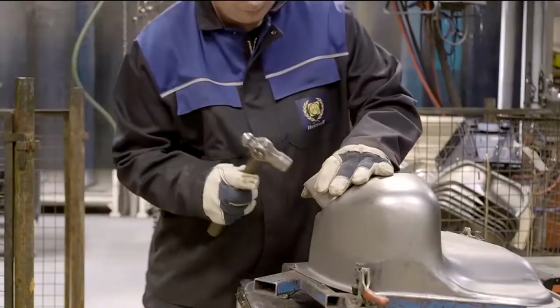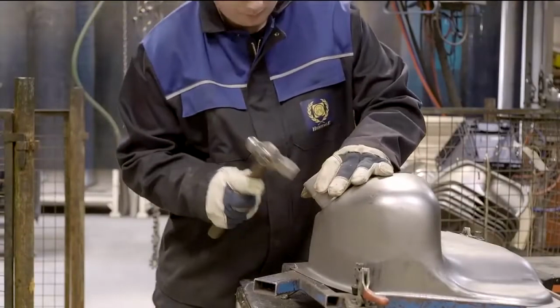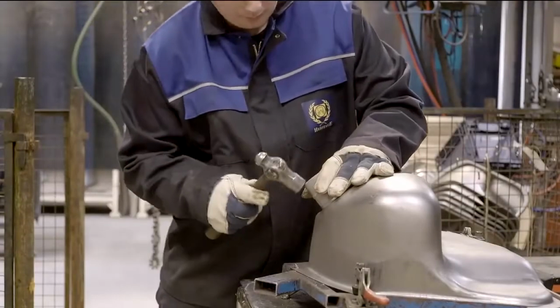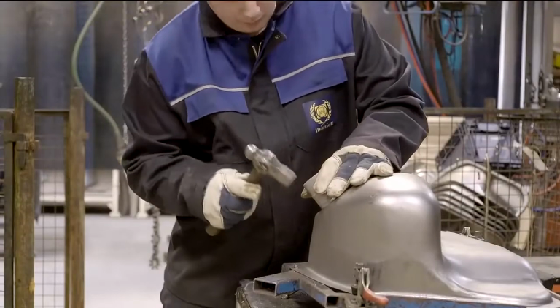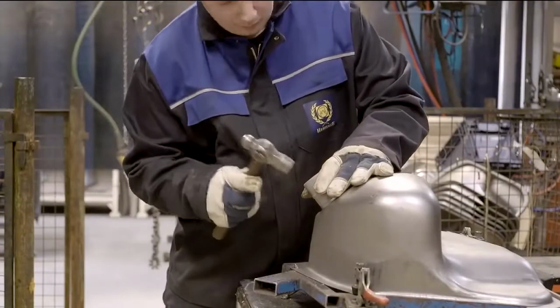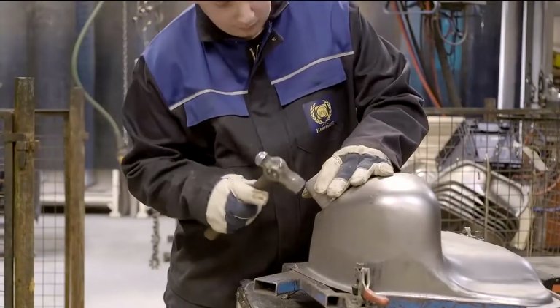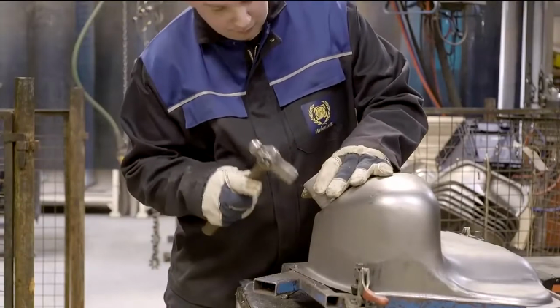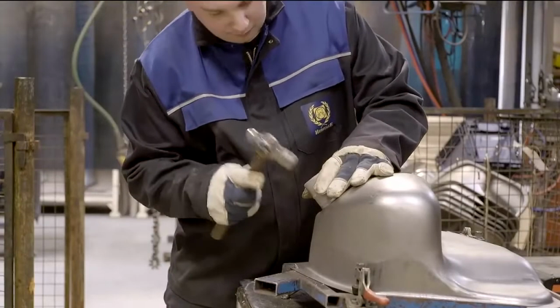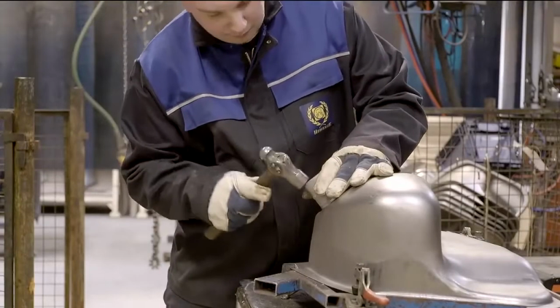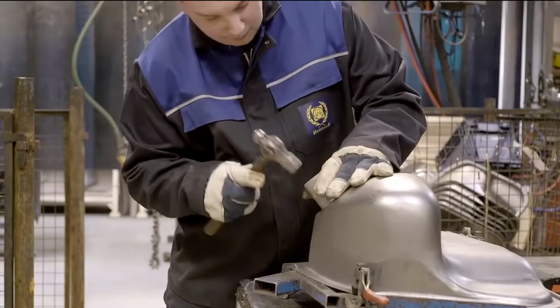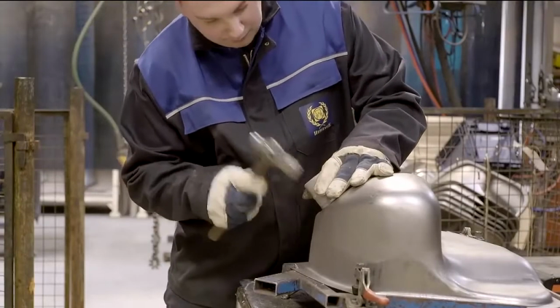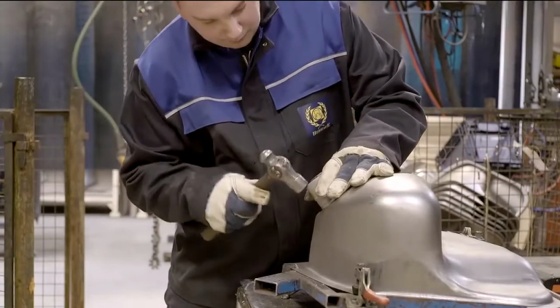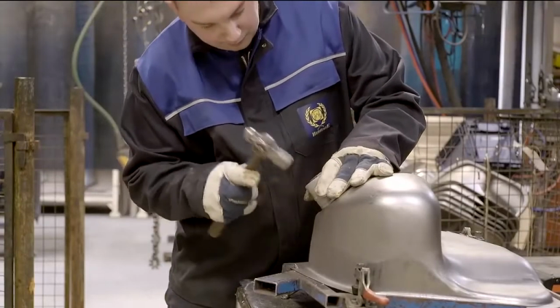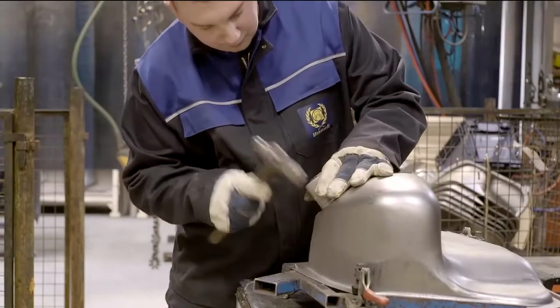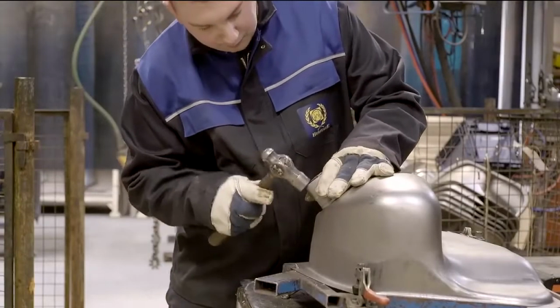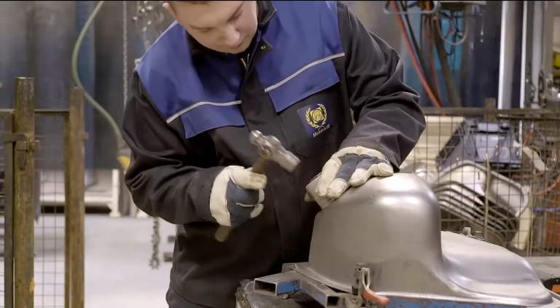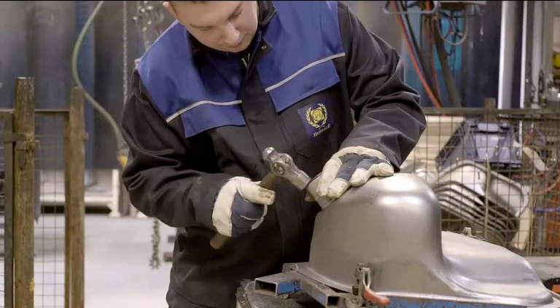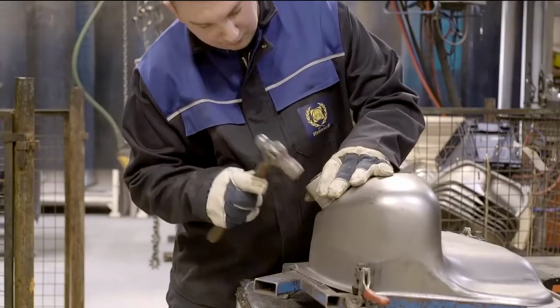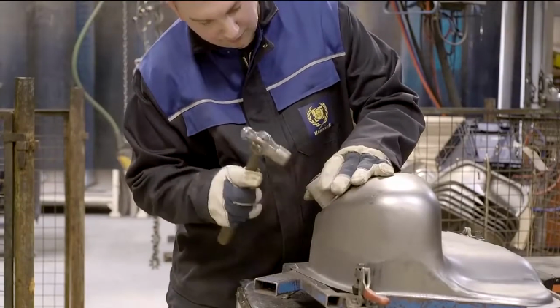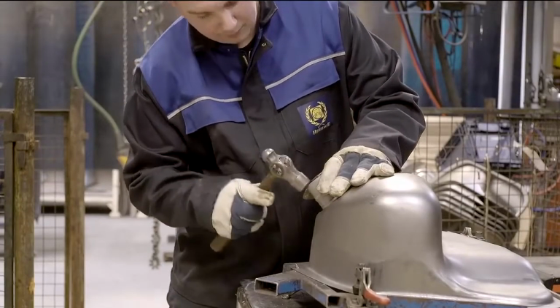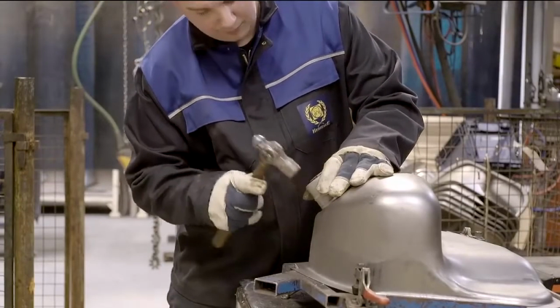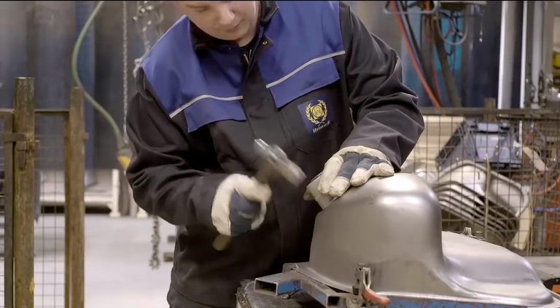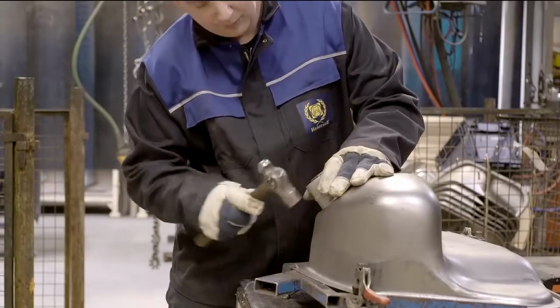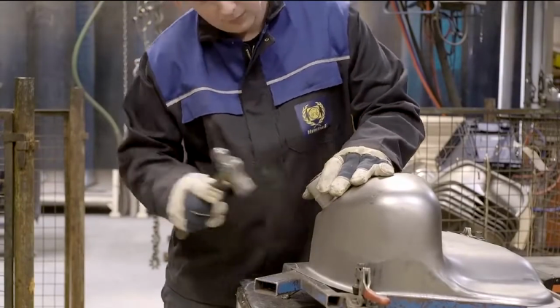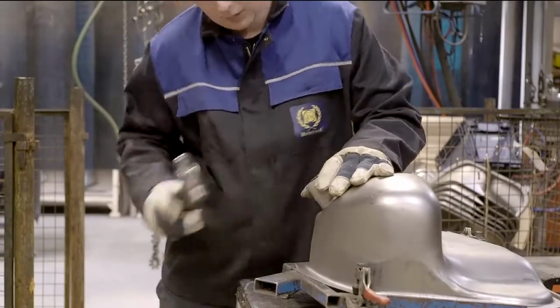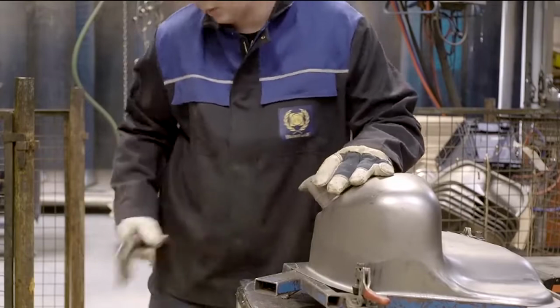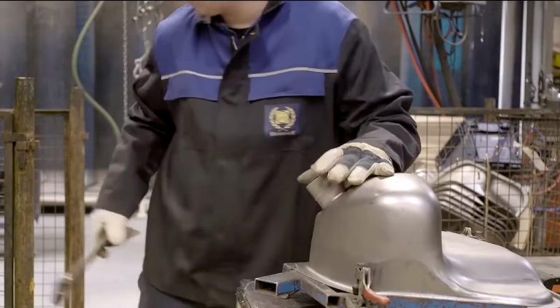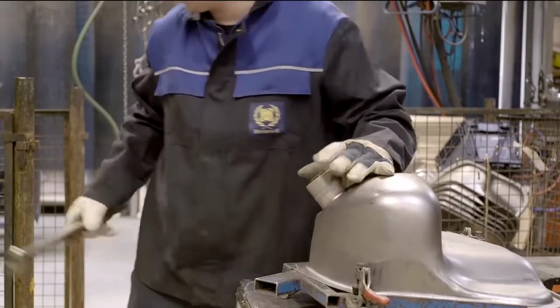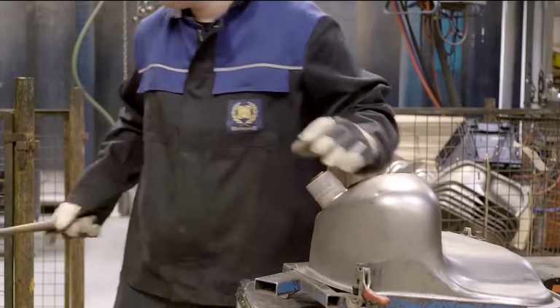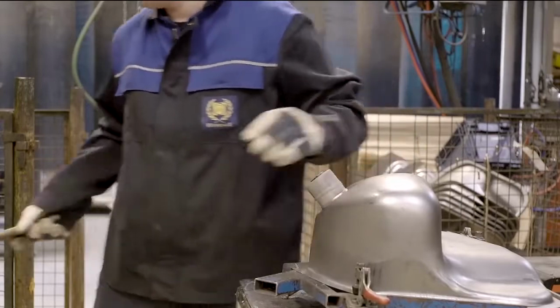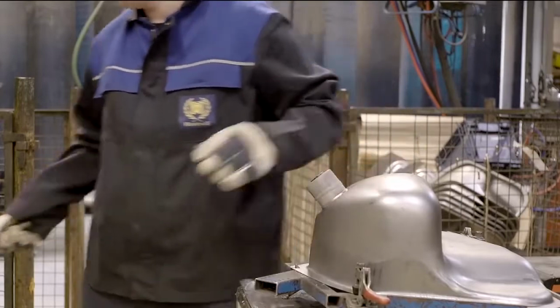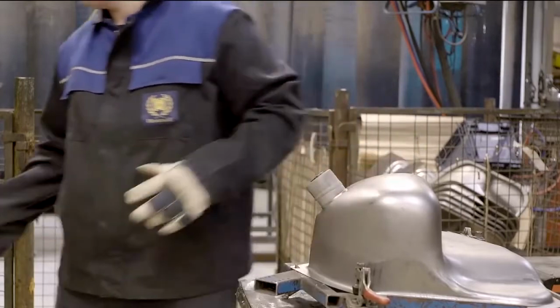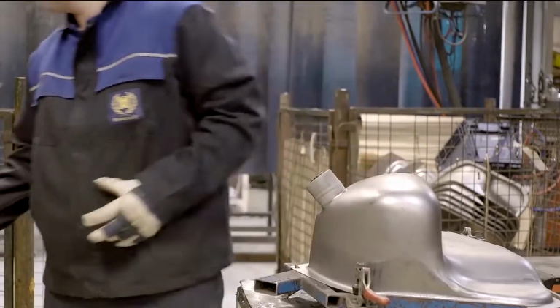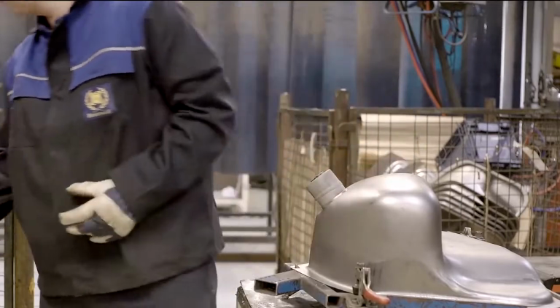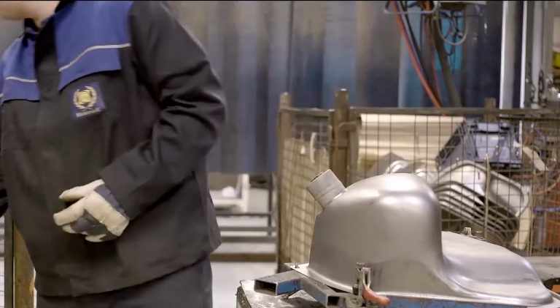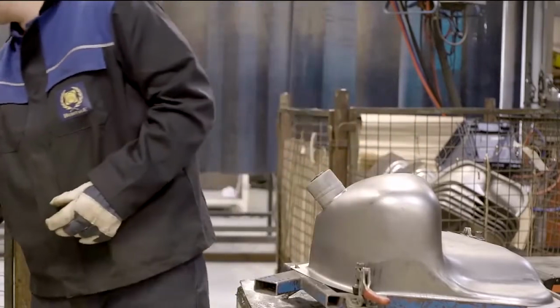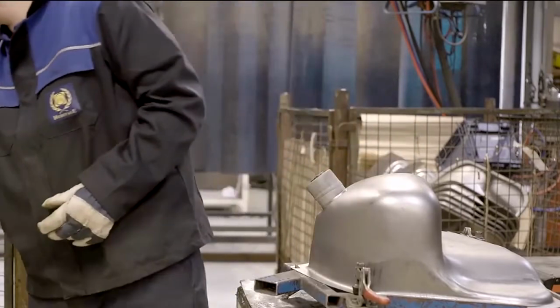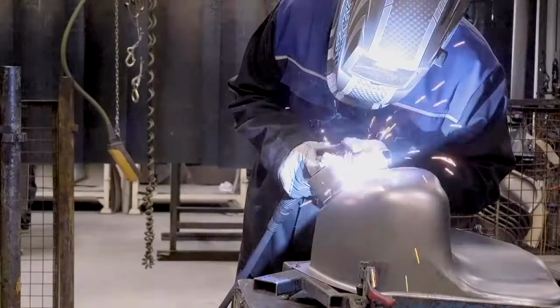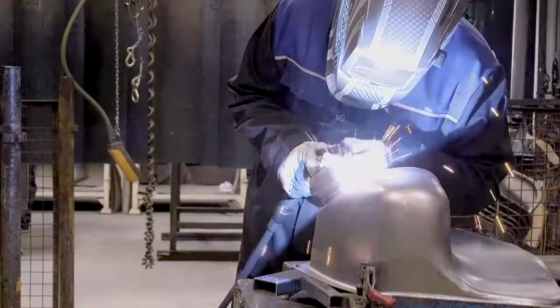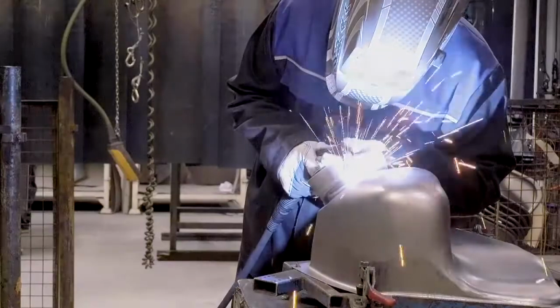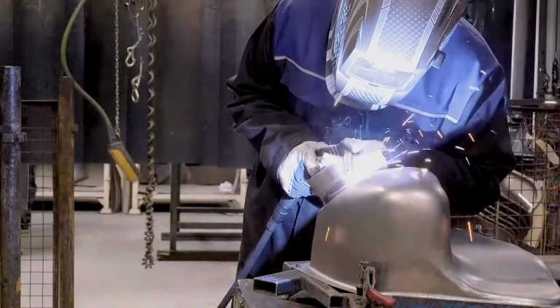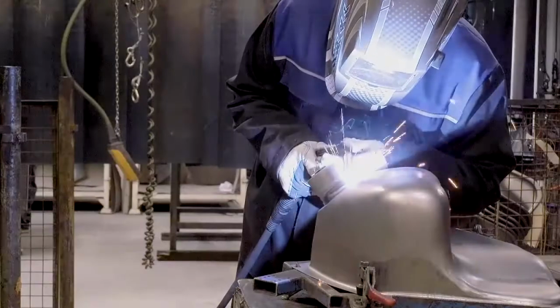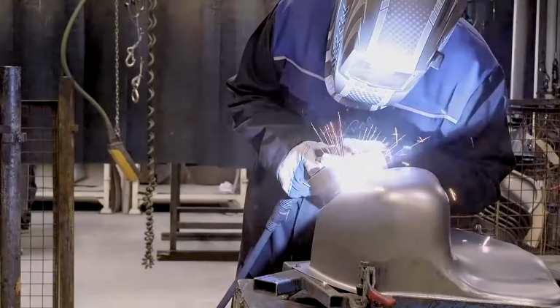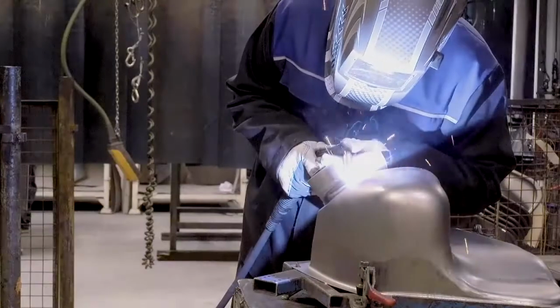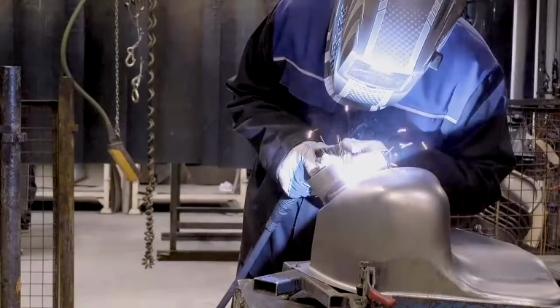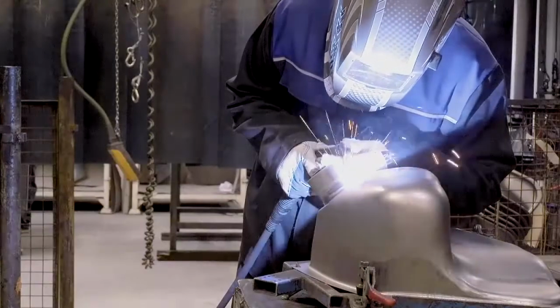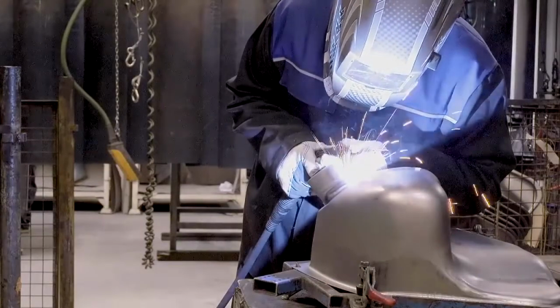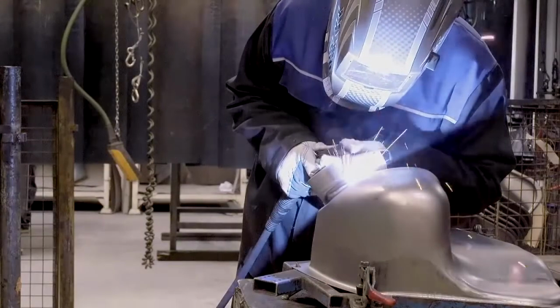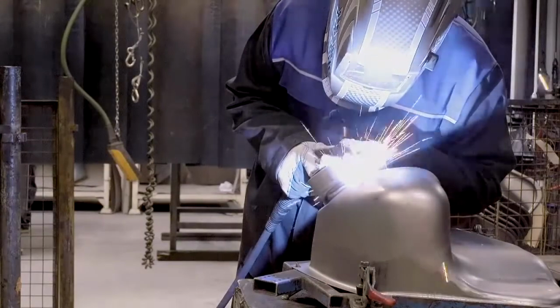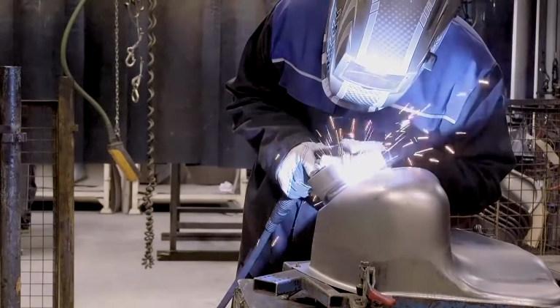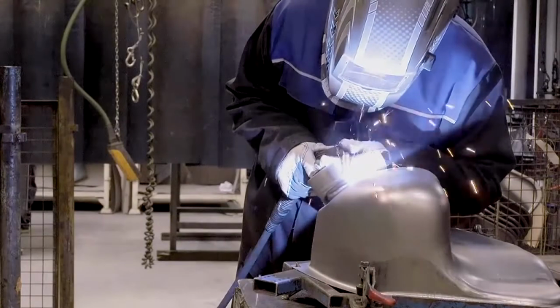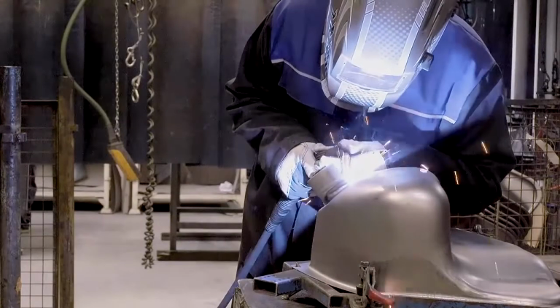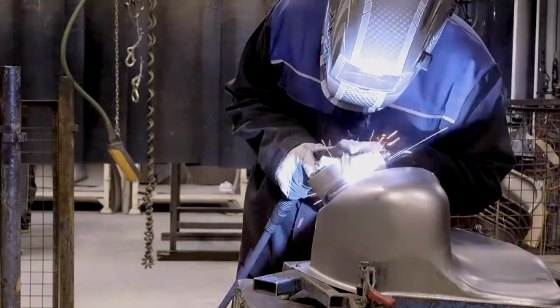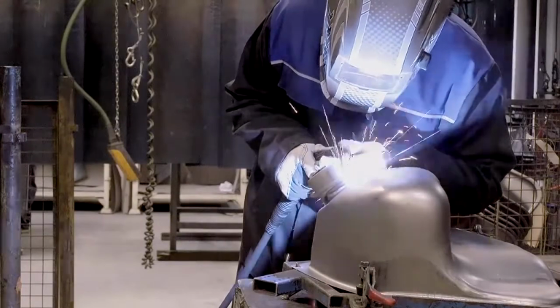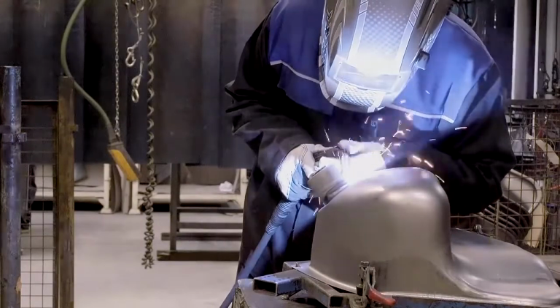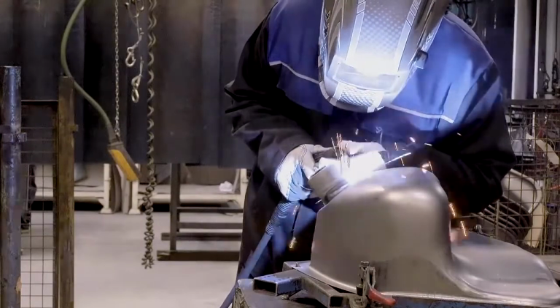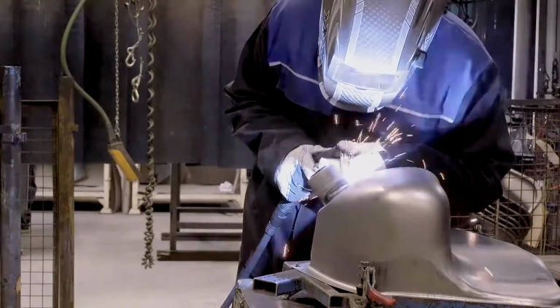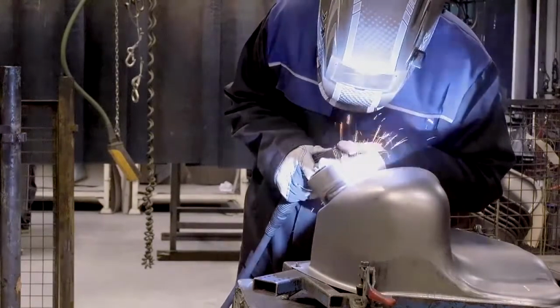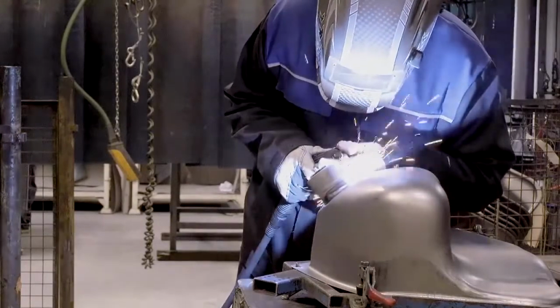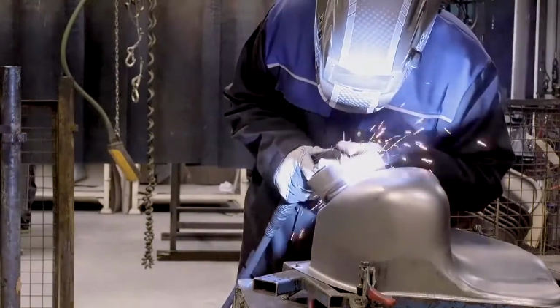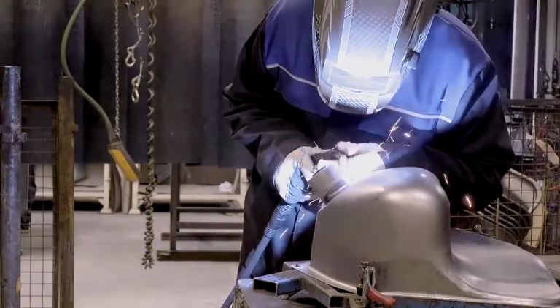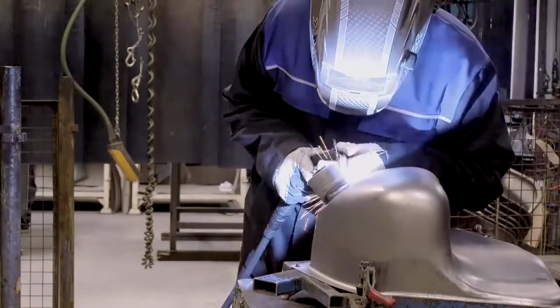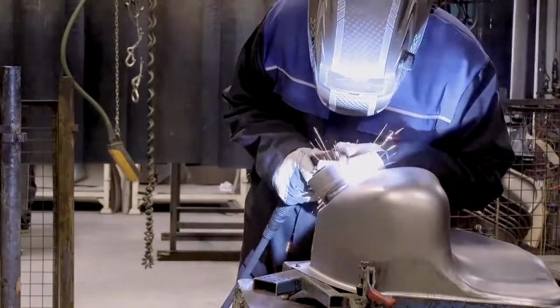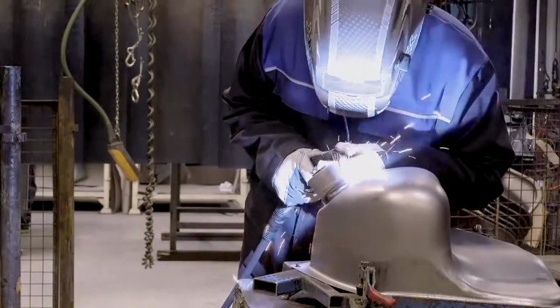Back at Heritage, the tank half is placed in a jig and the filler neck is located at its correct angle and depth for MIG welding.